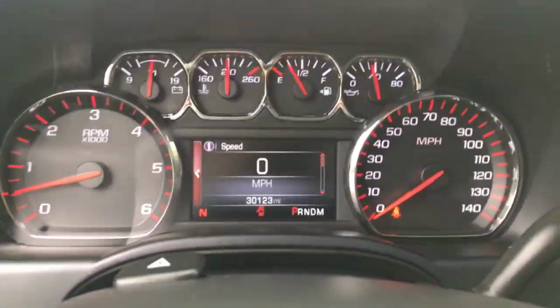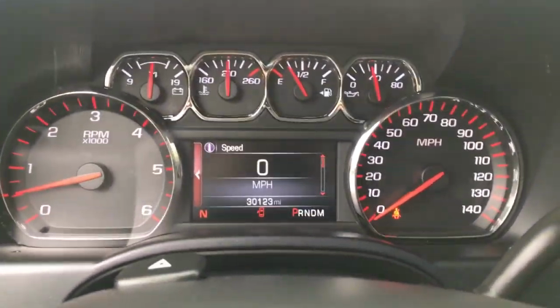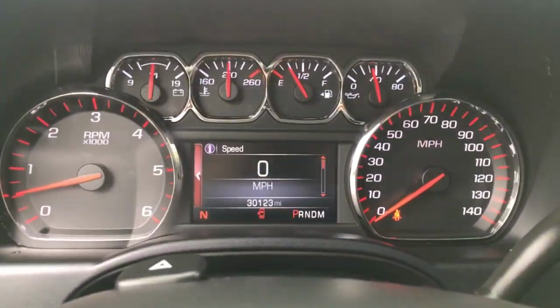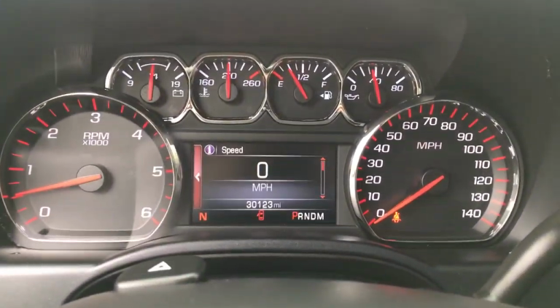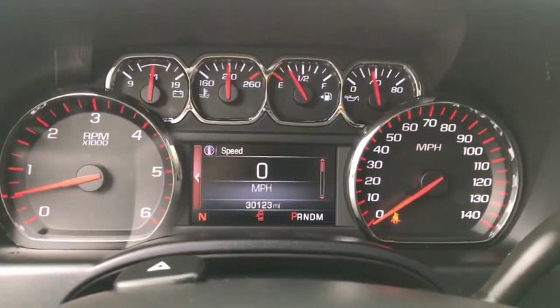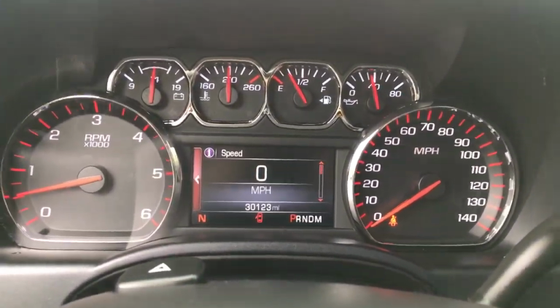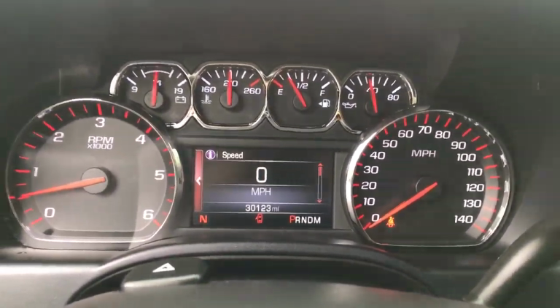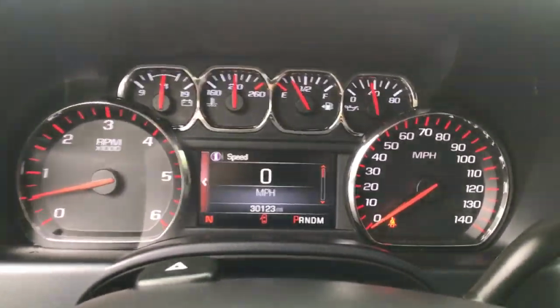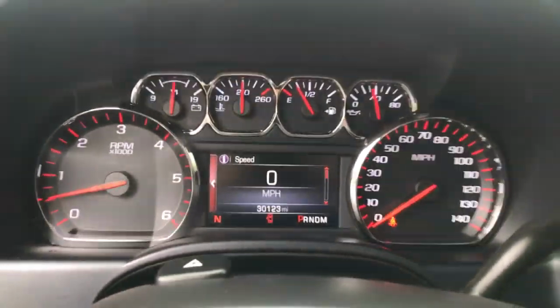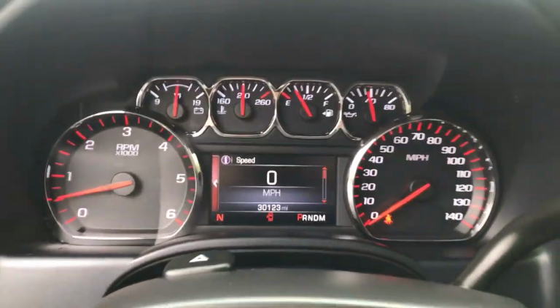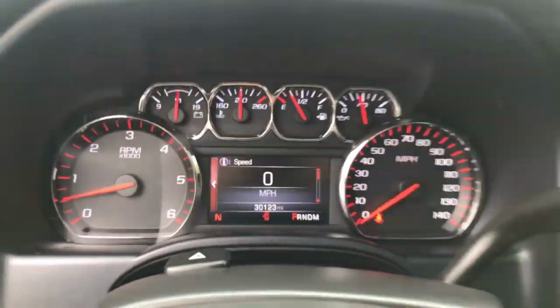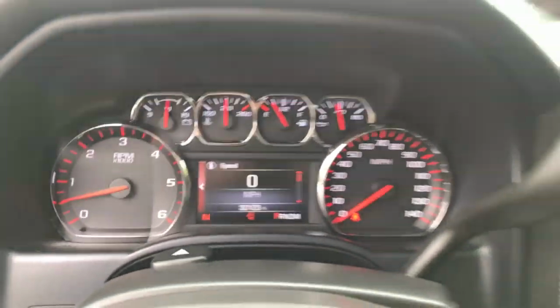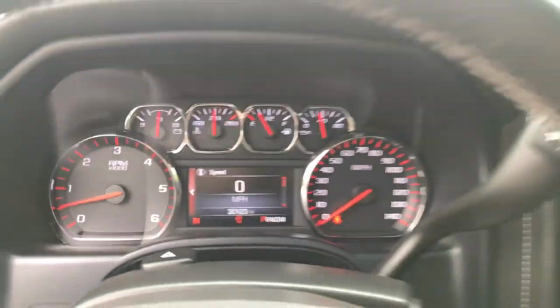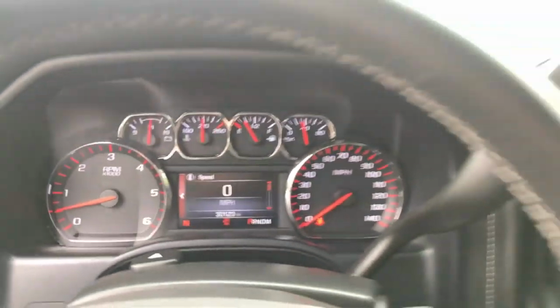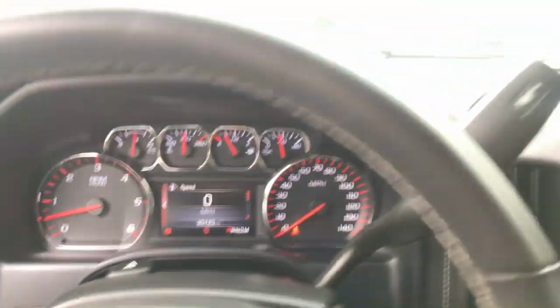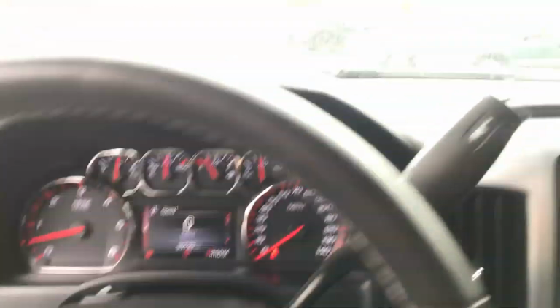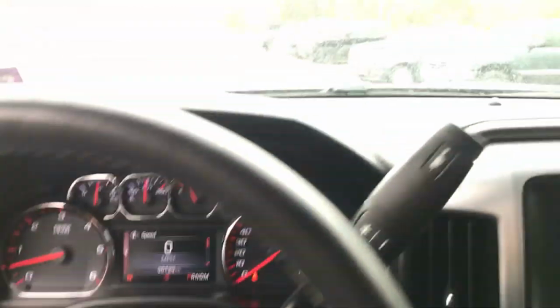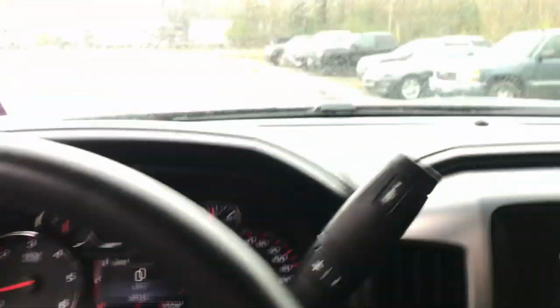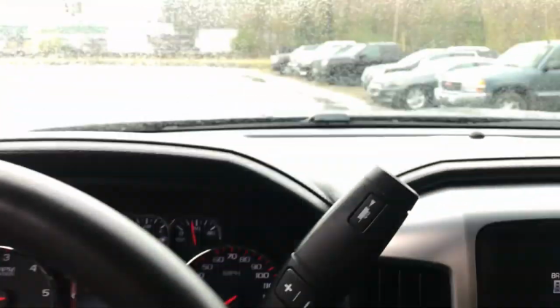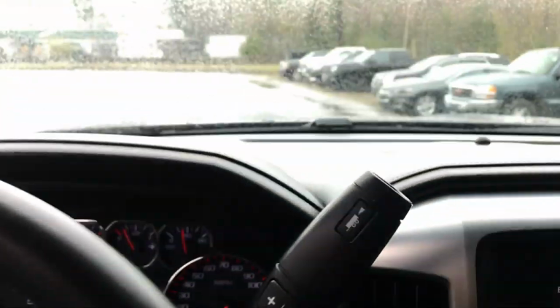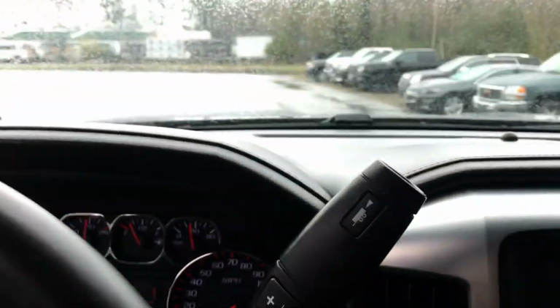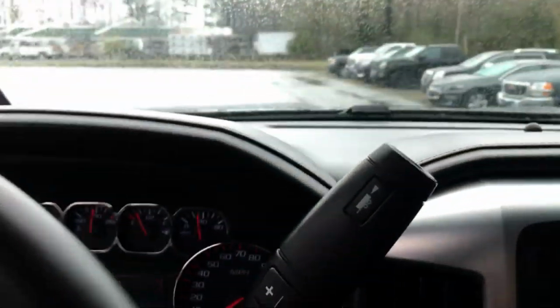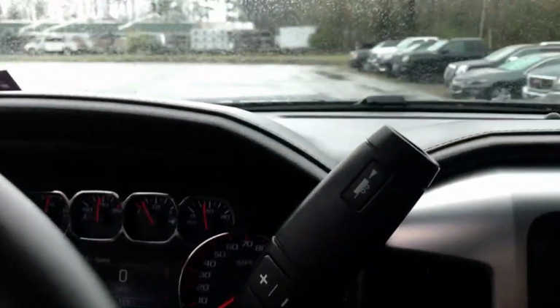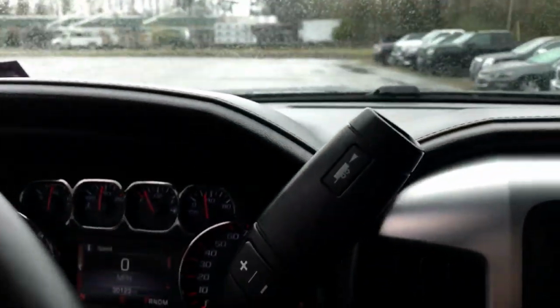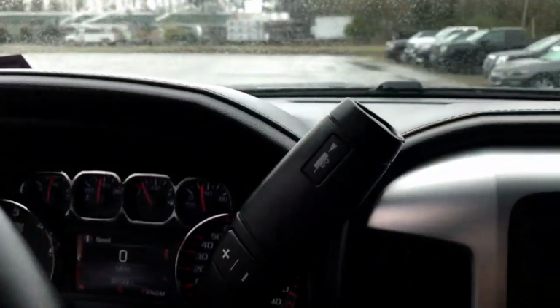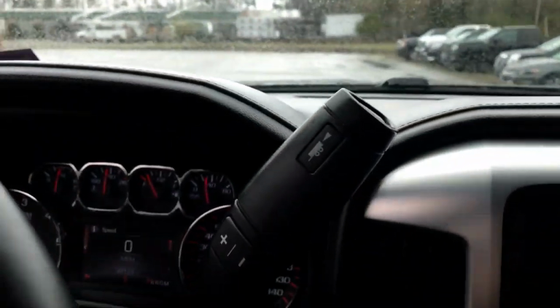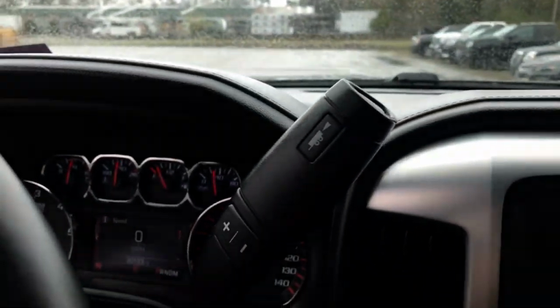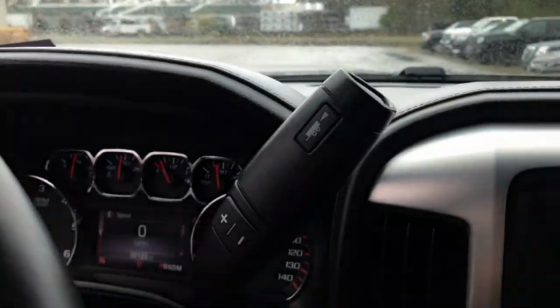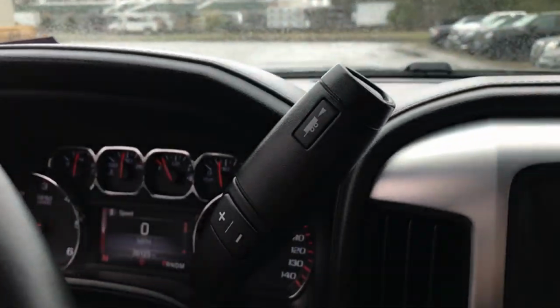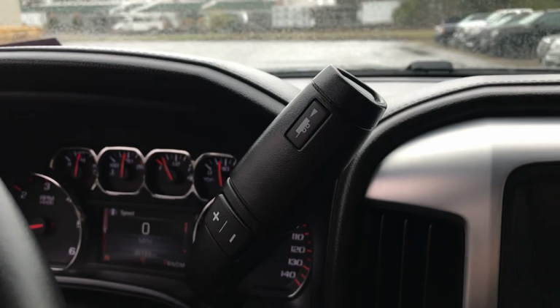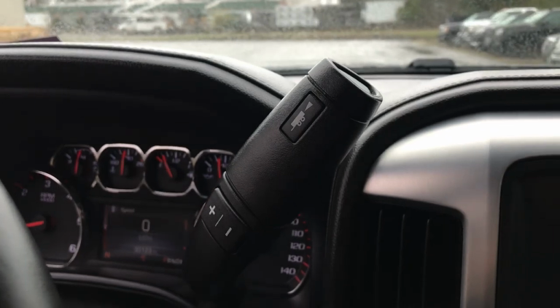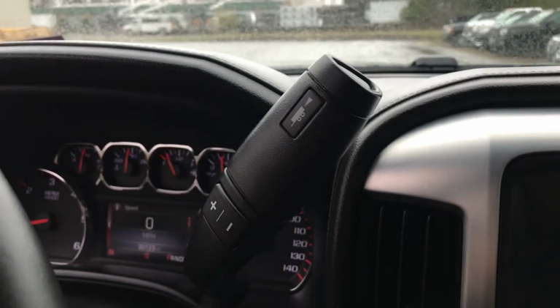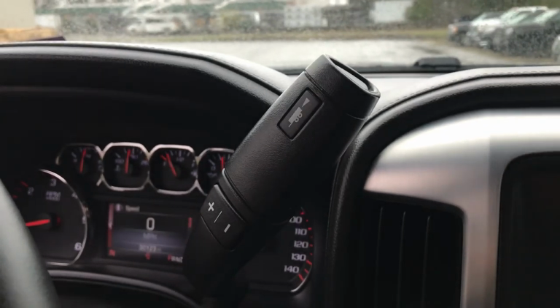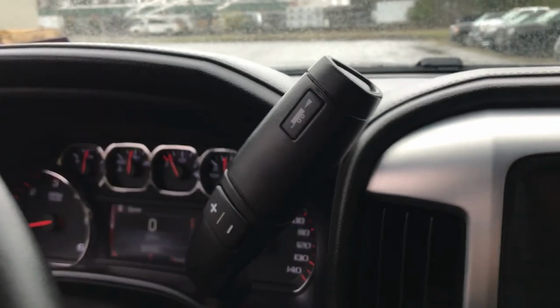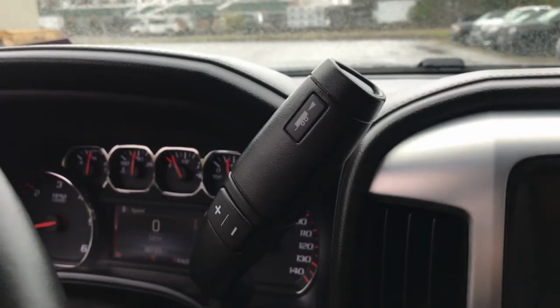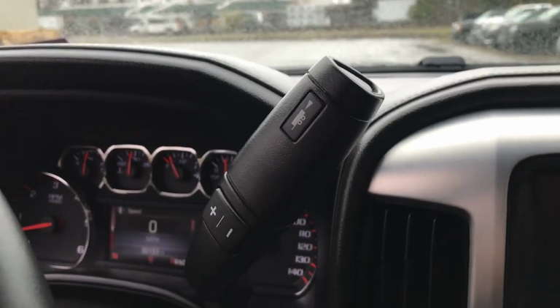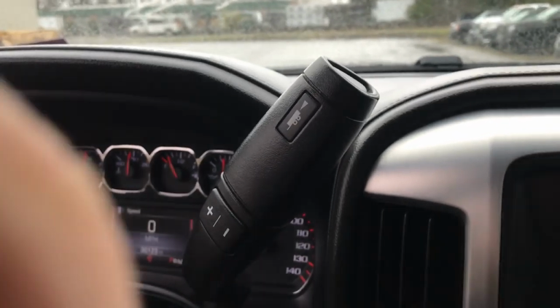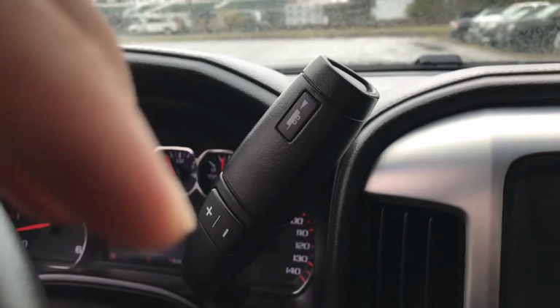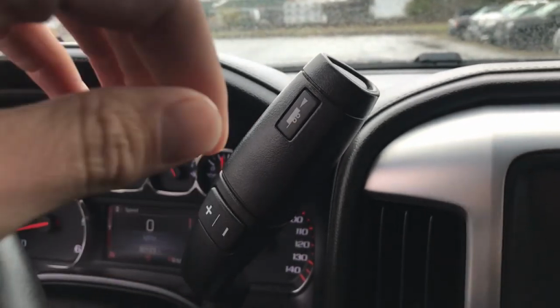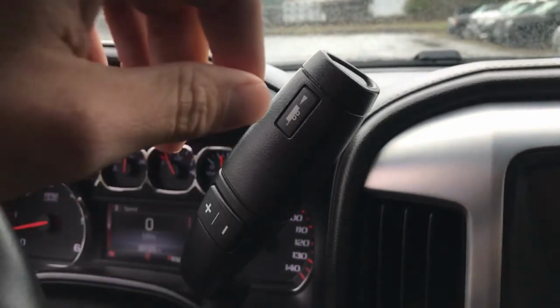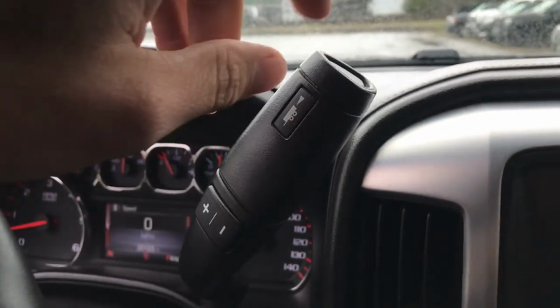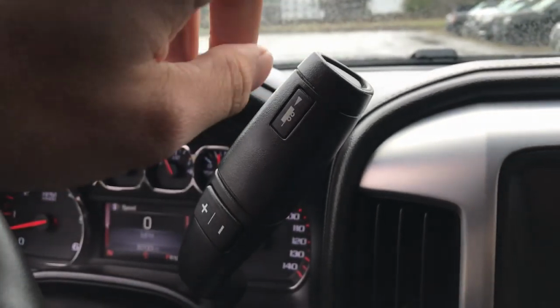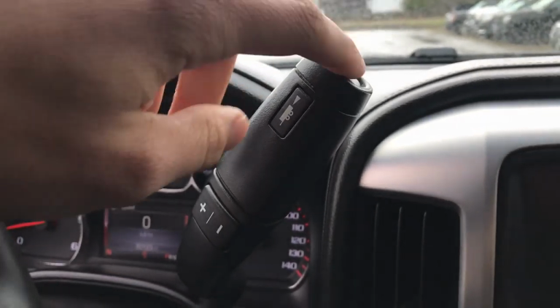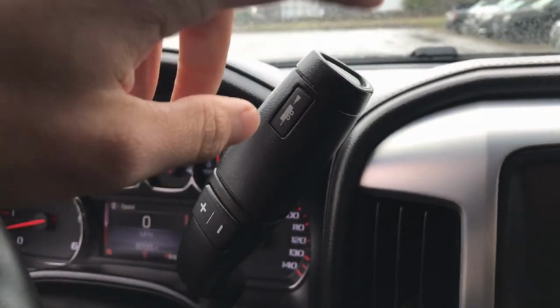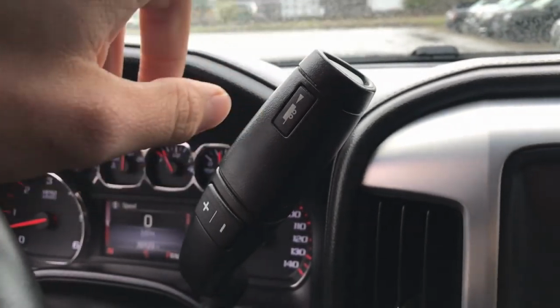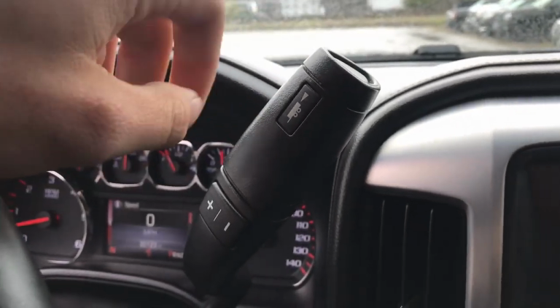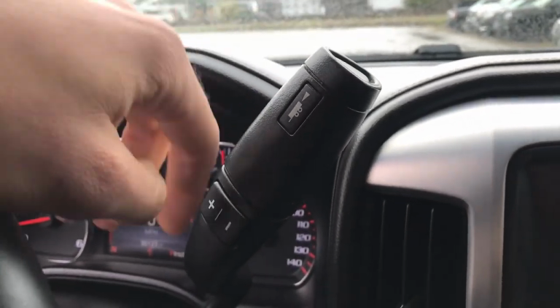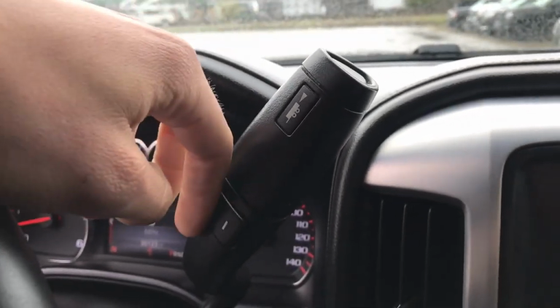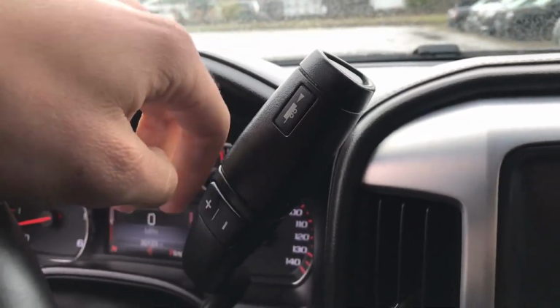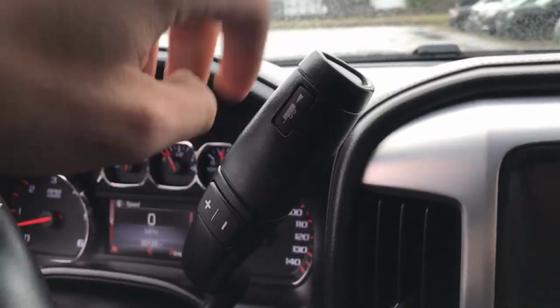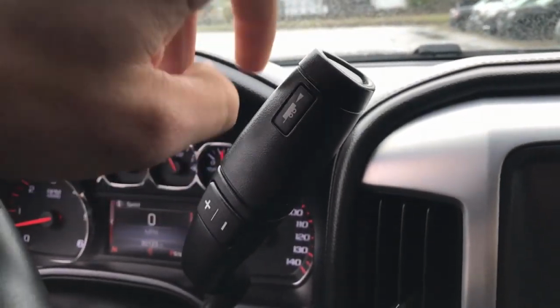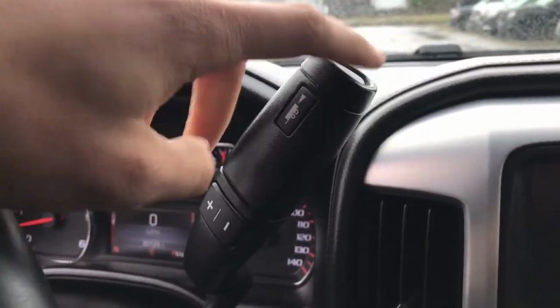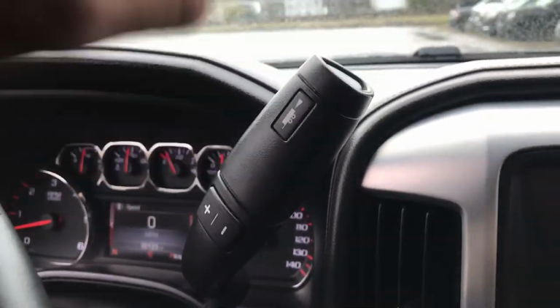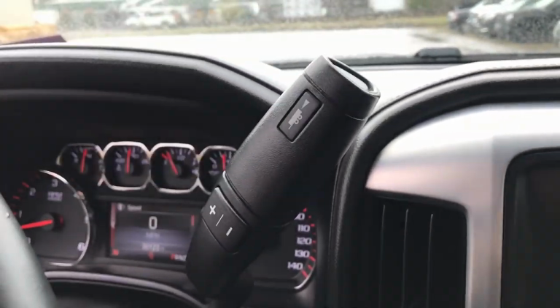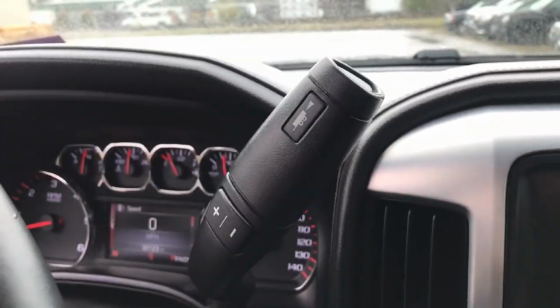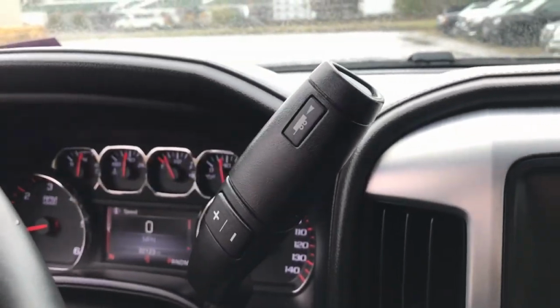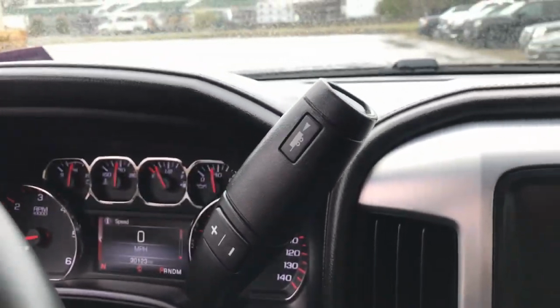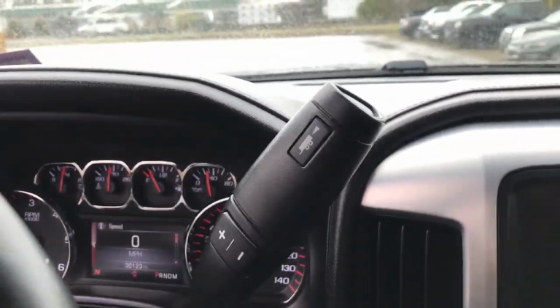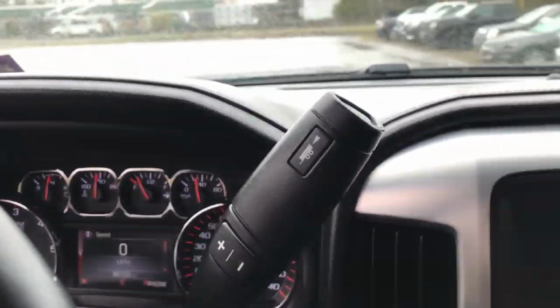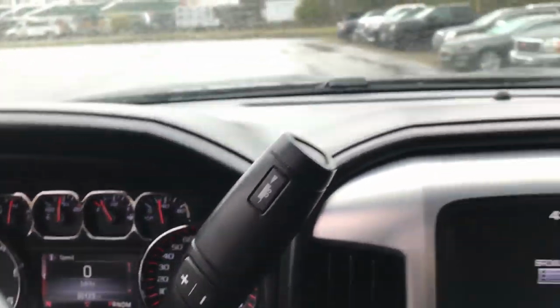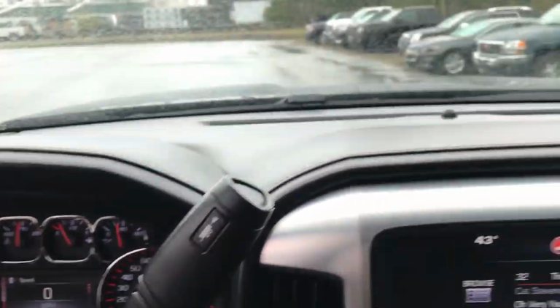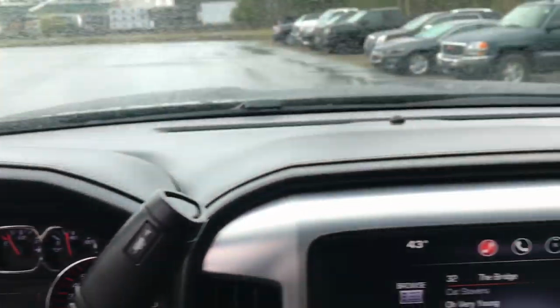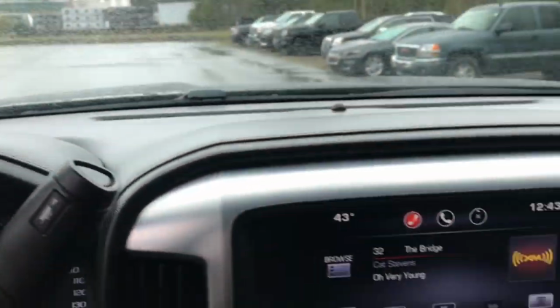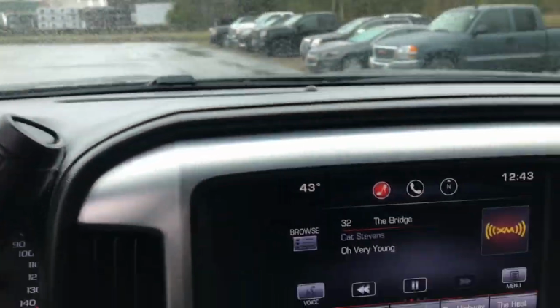The gauge cluster shows 30,123 miles on the Sierra. Over here you've got your column shifter with your manual and tow/haul modes.